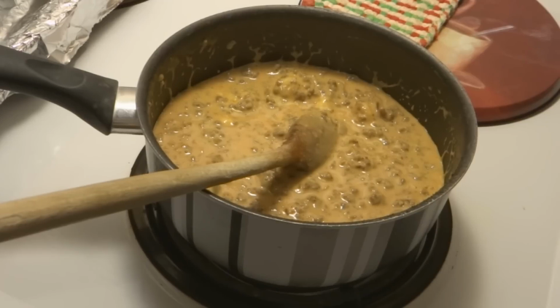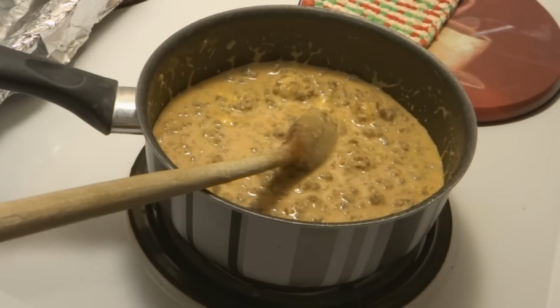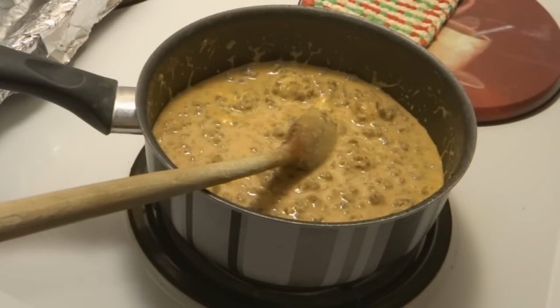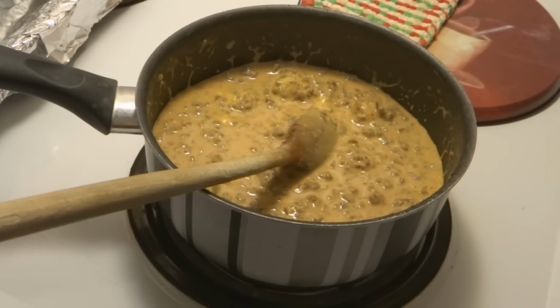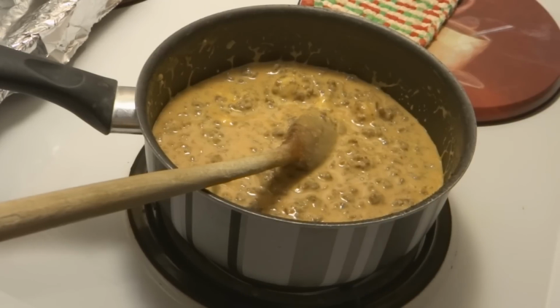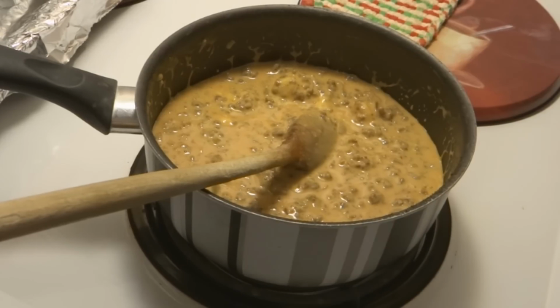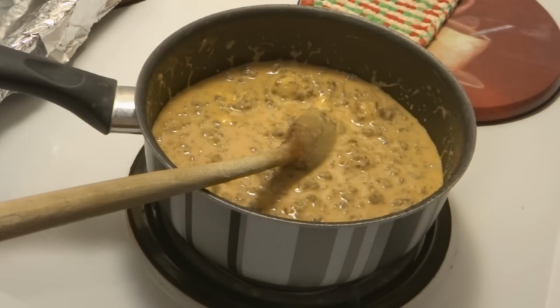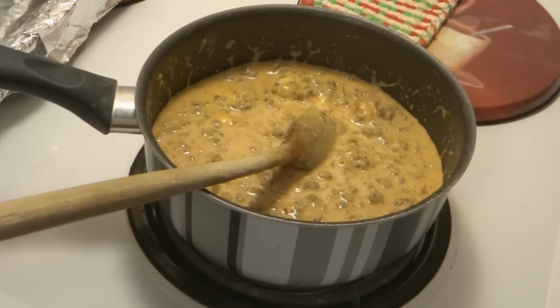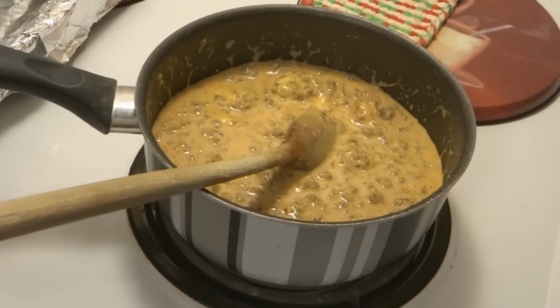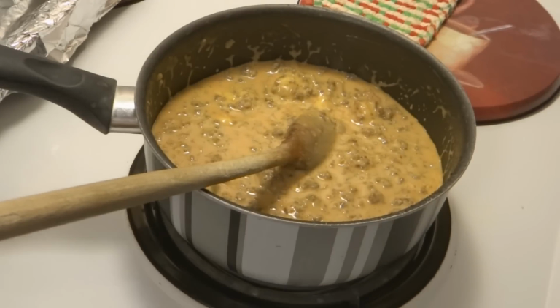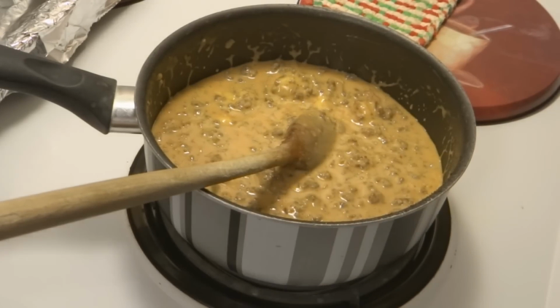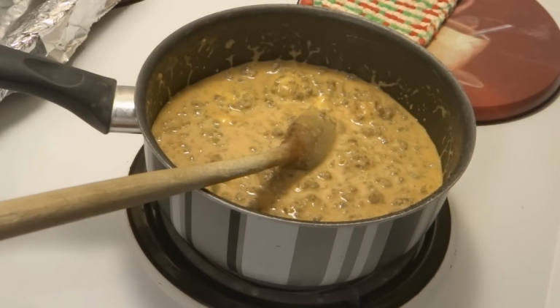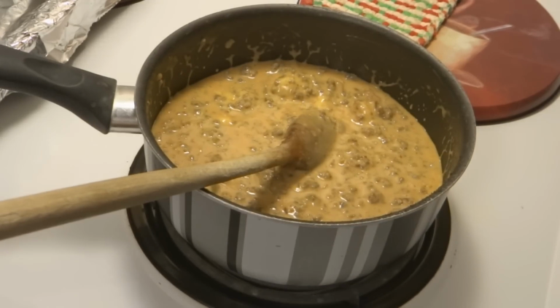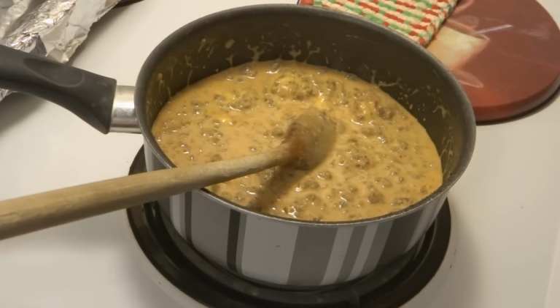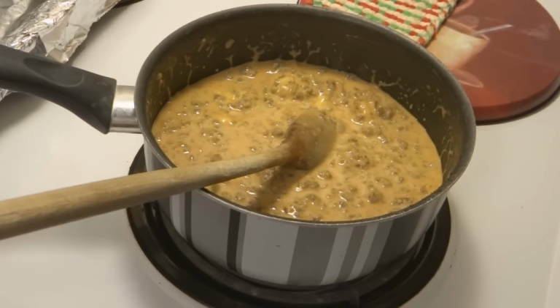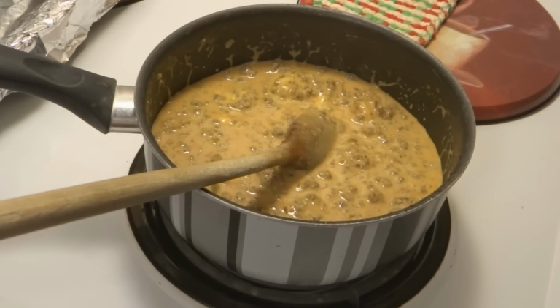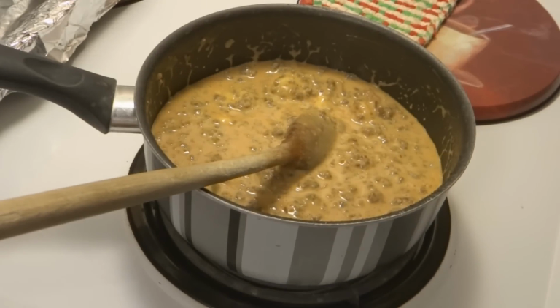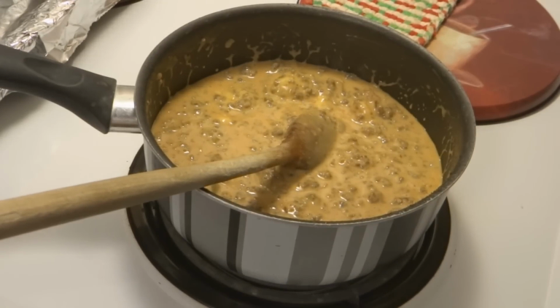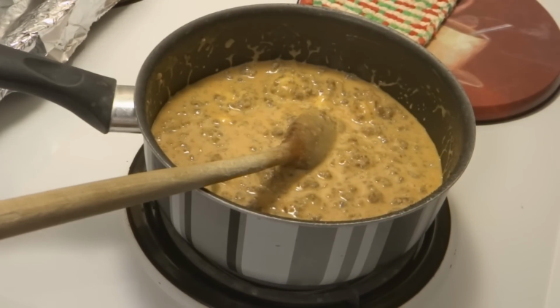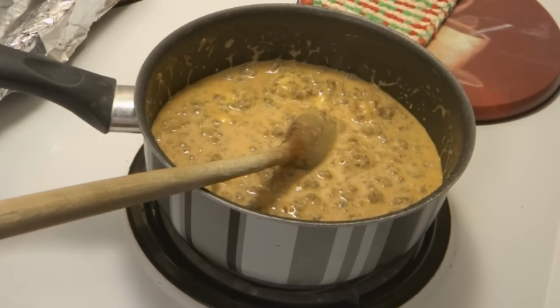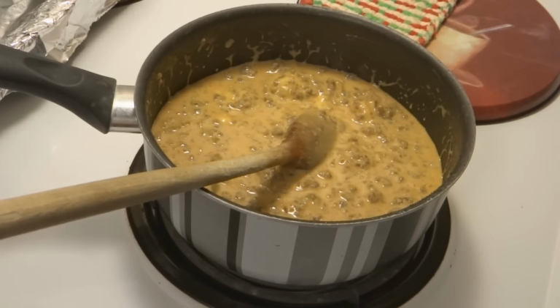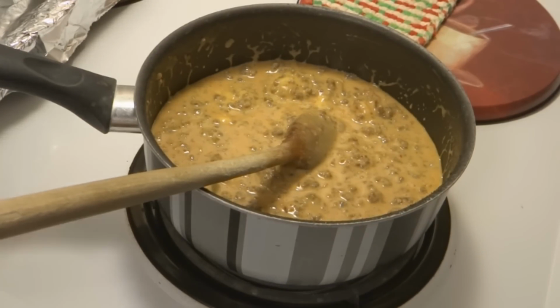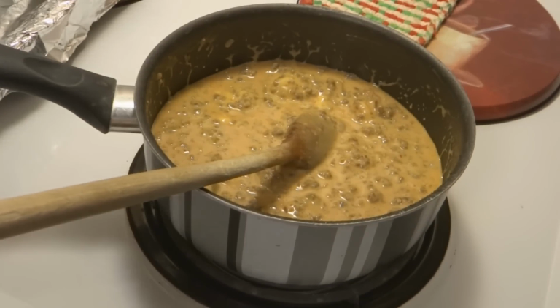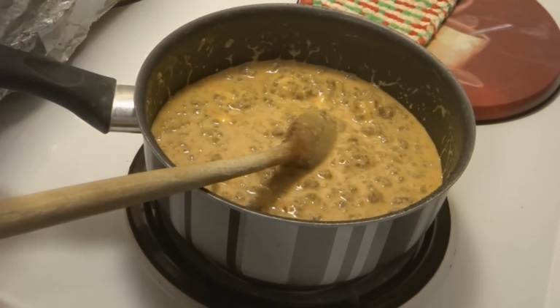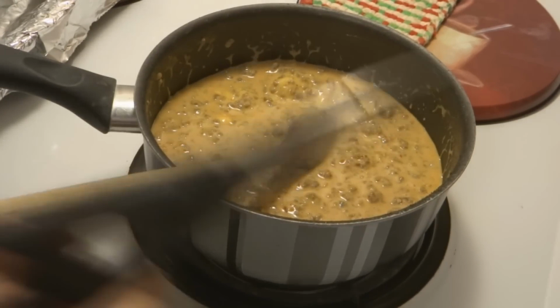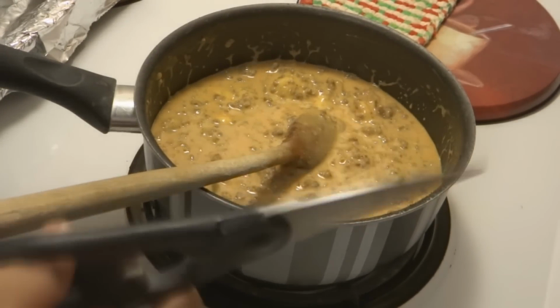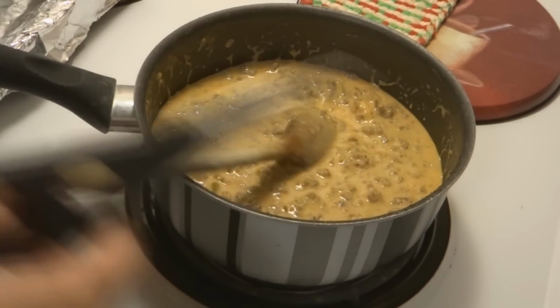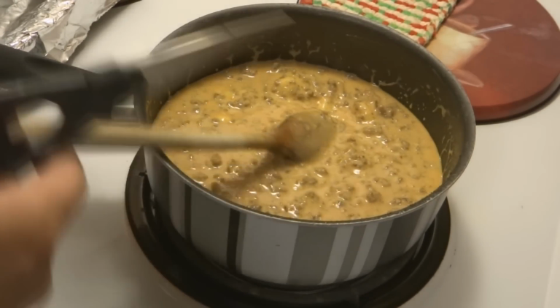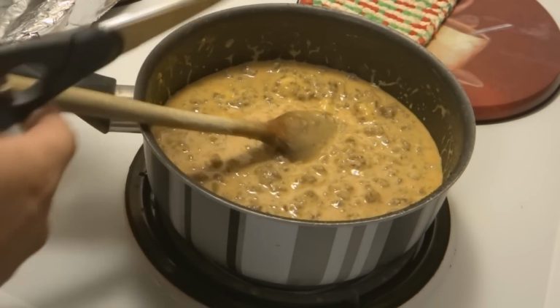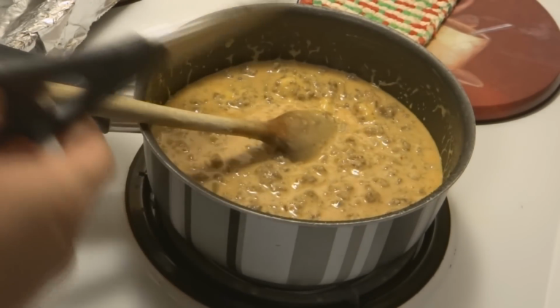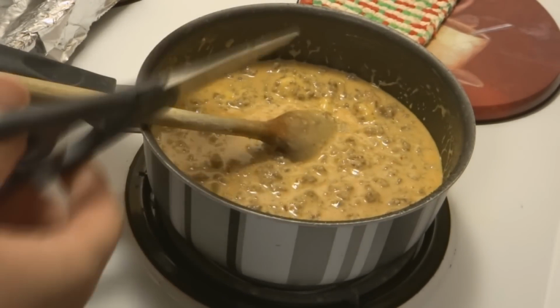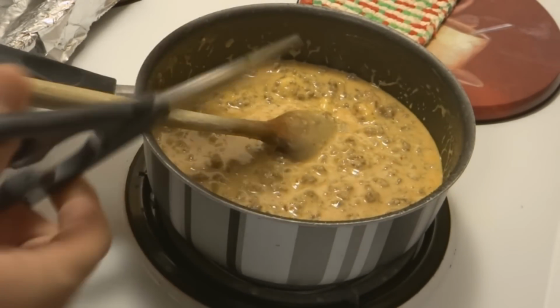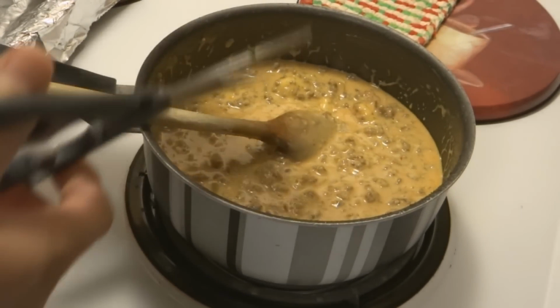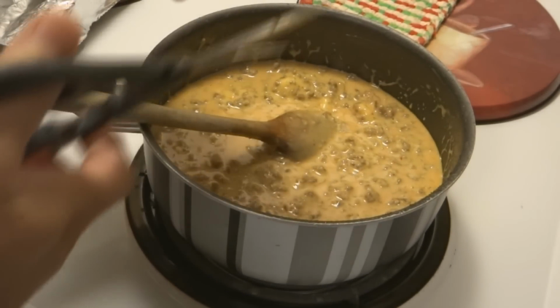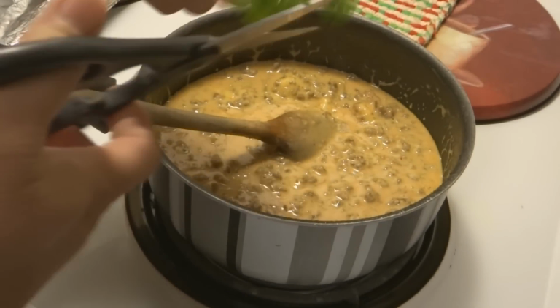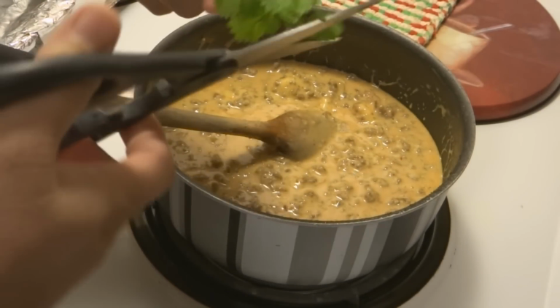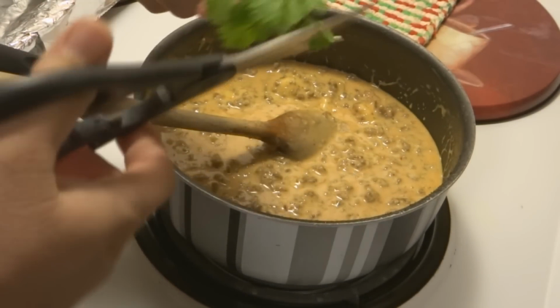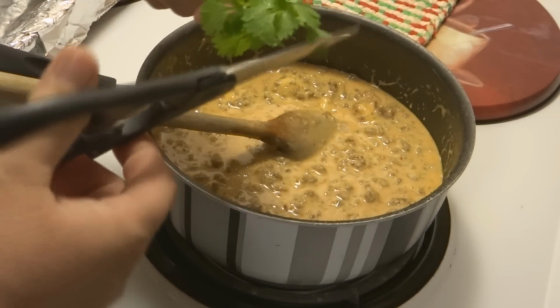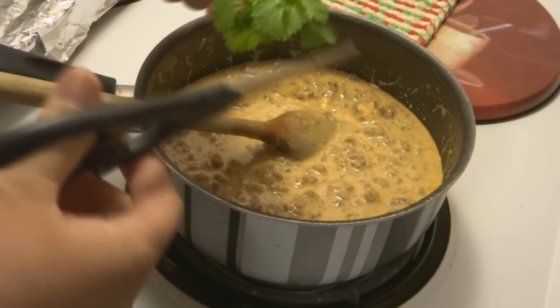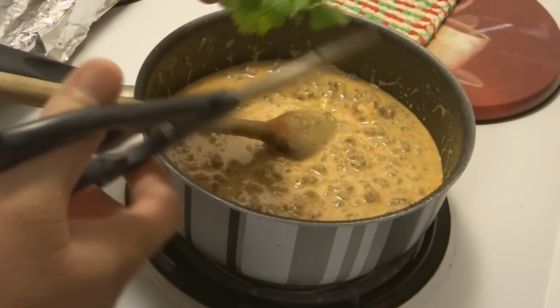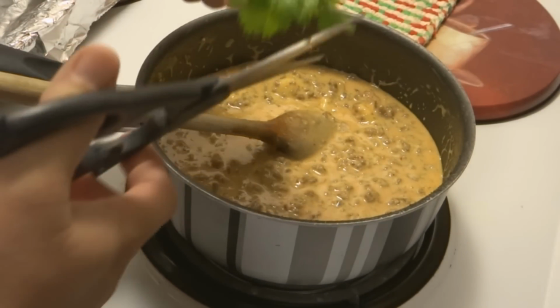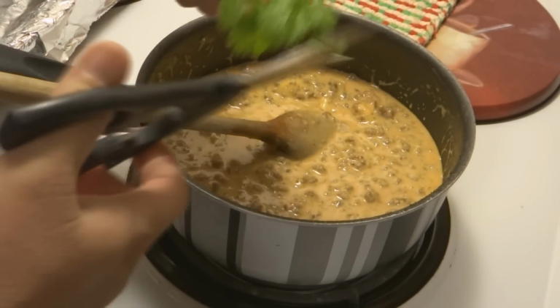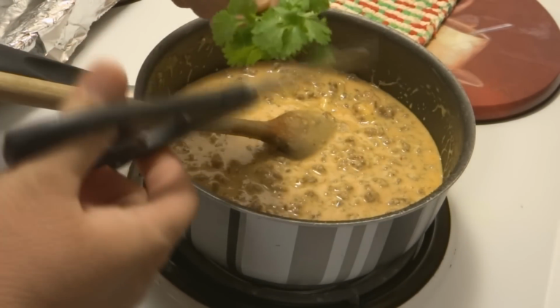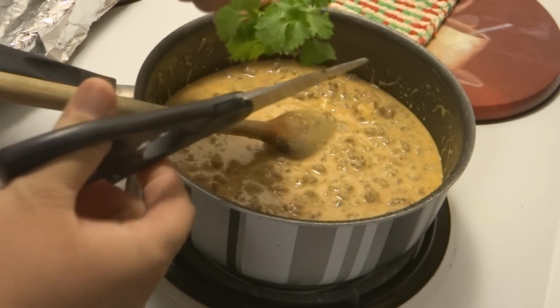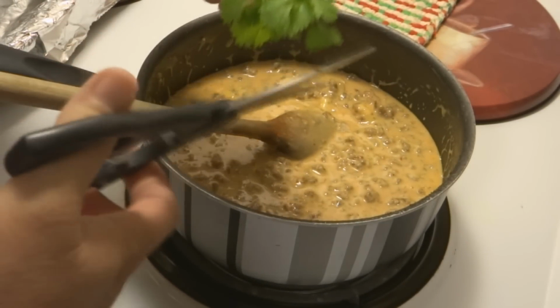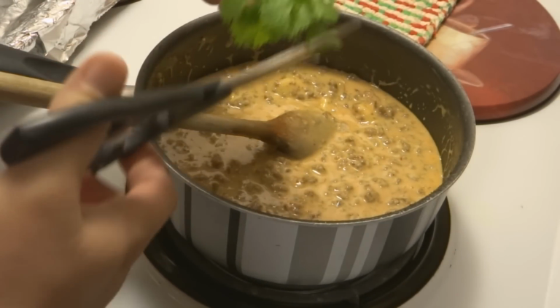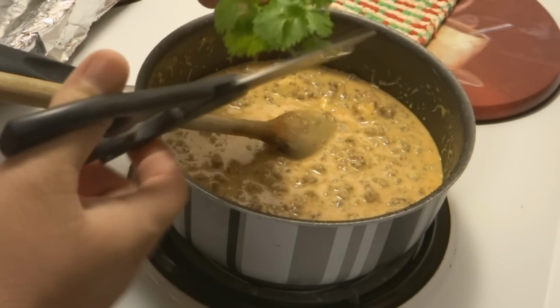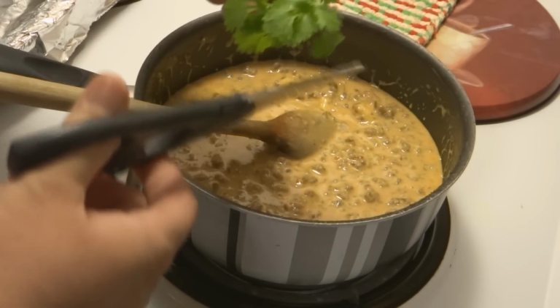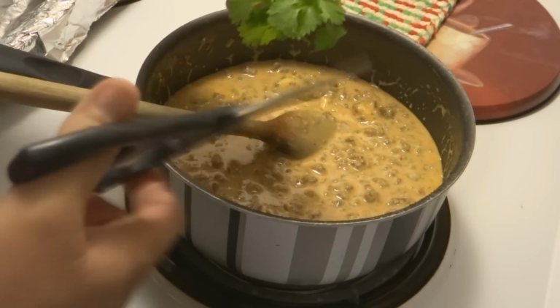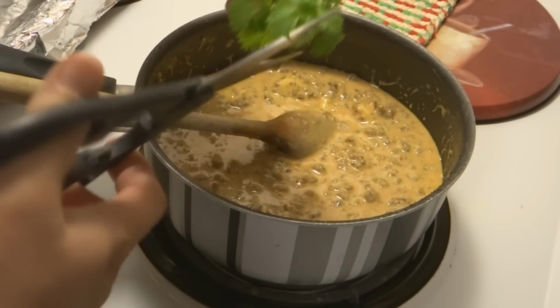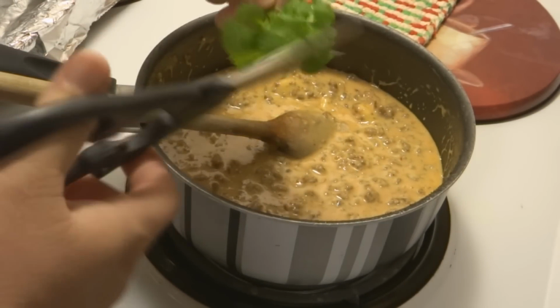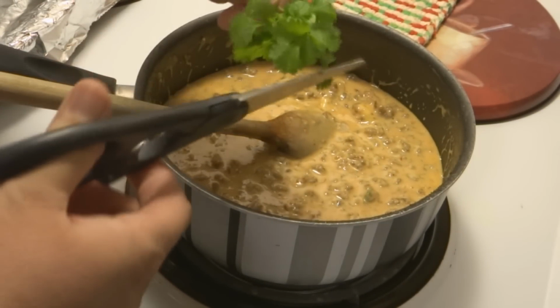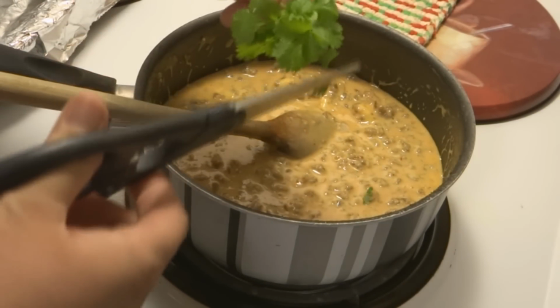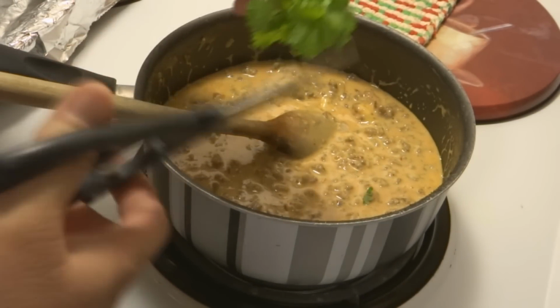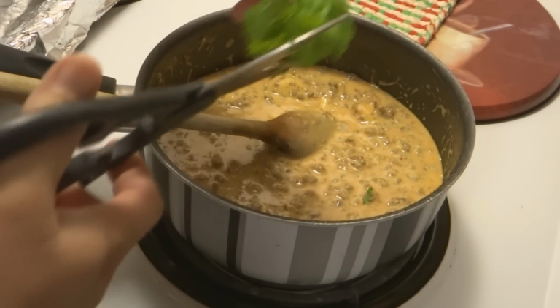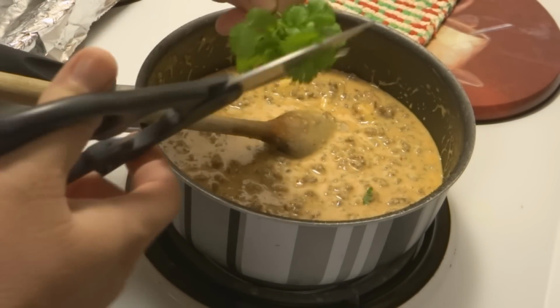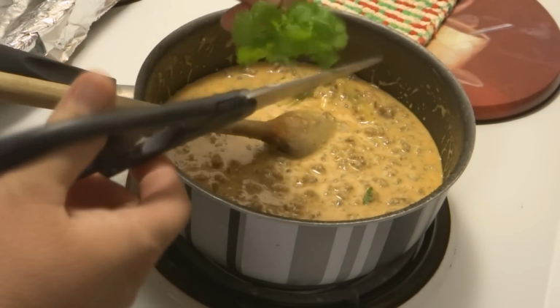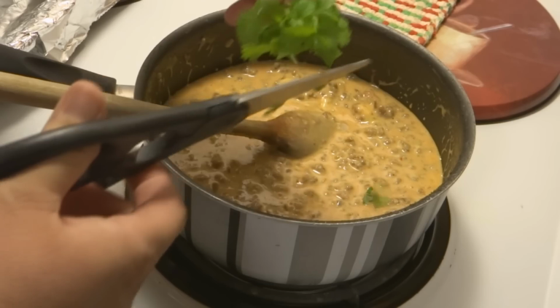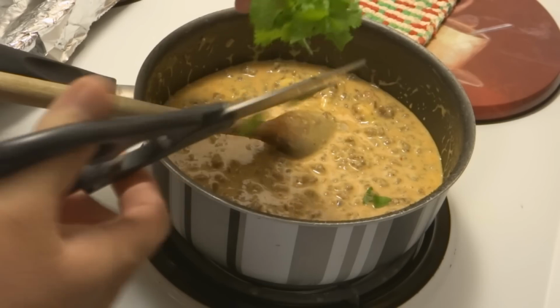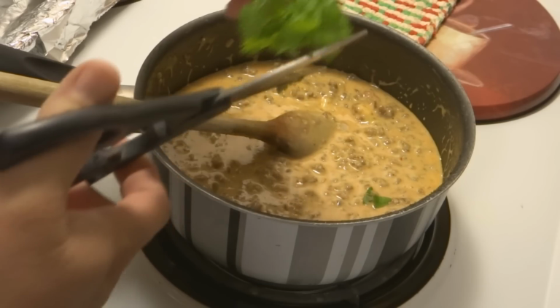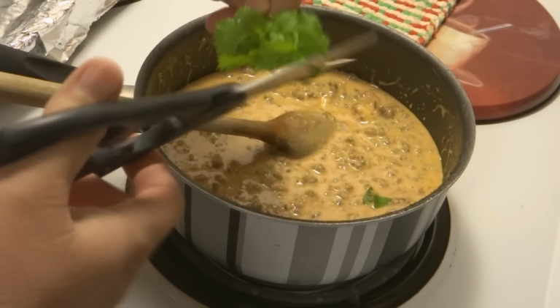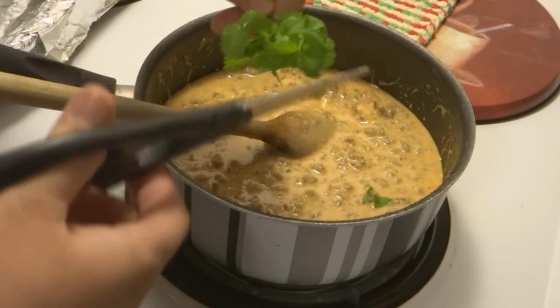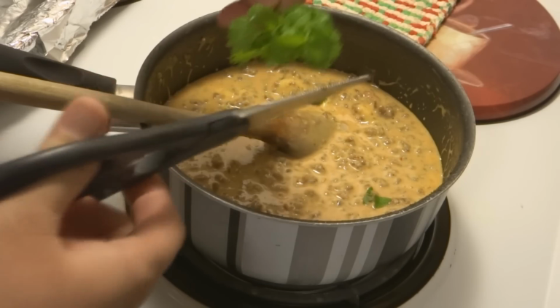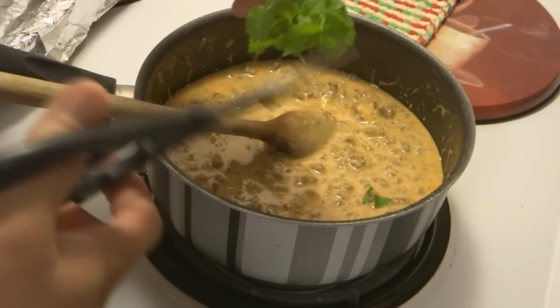Once that cheese is melted, you add cilantro to taste.